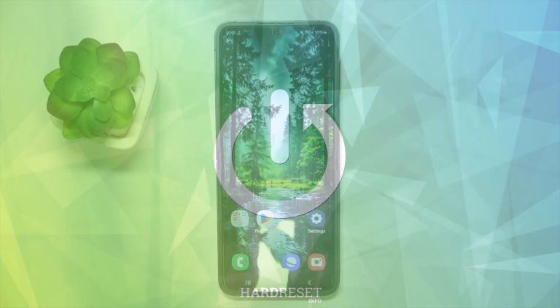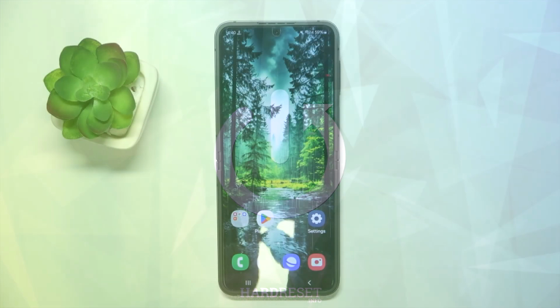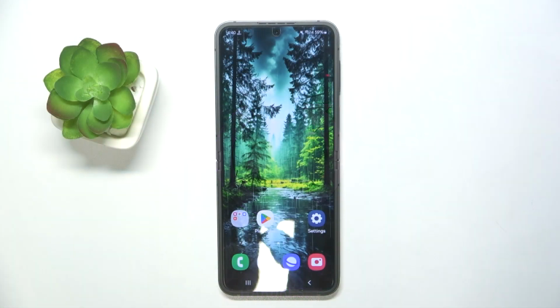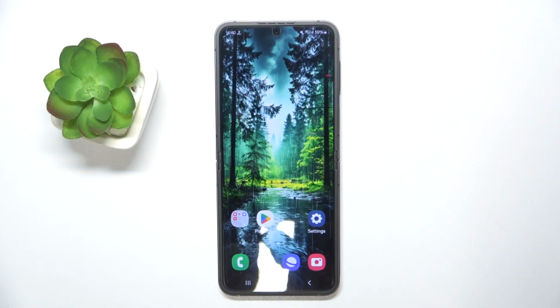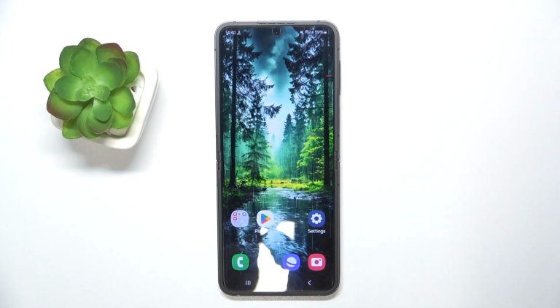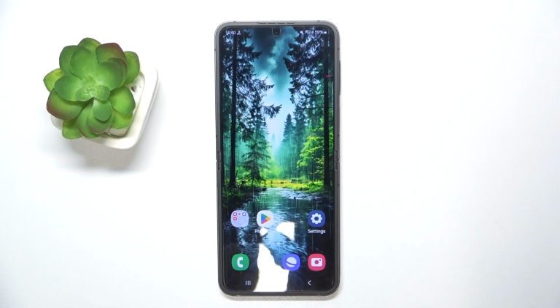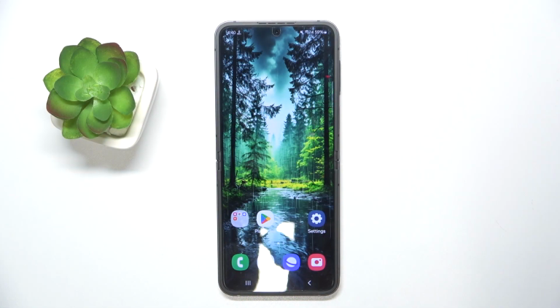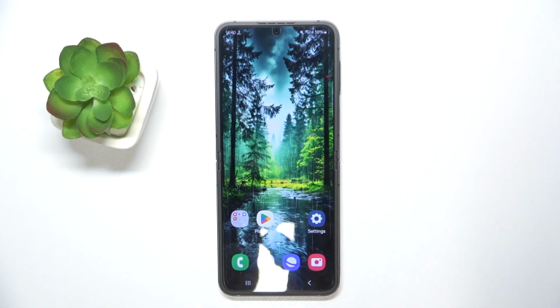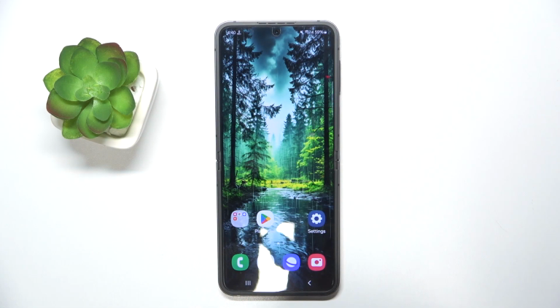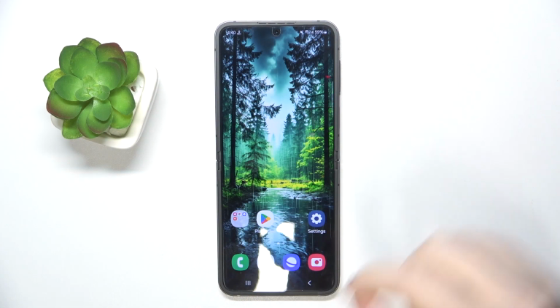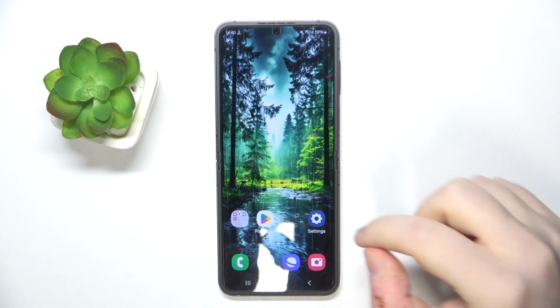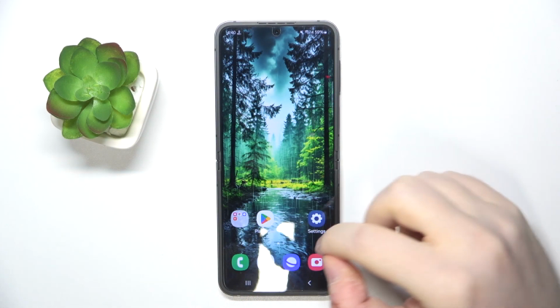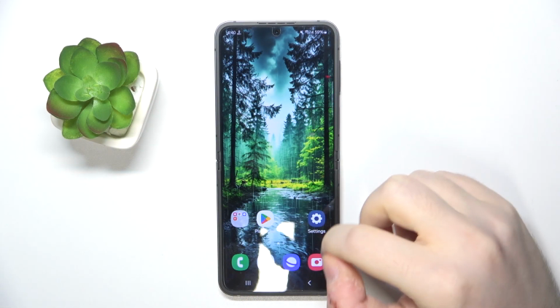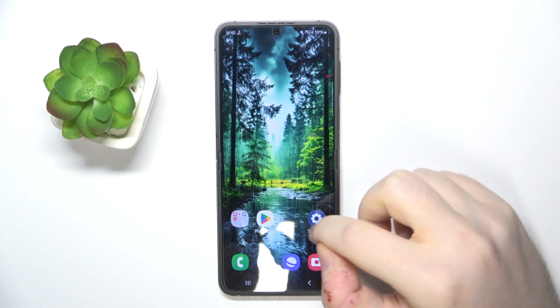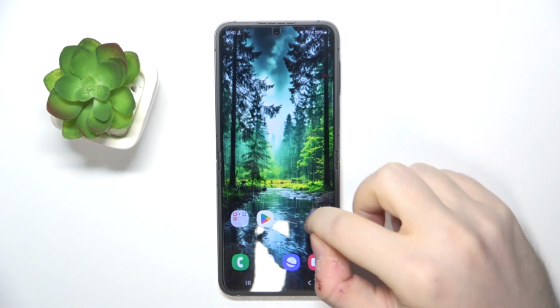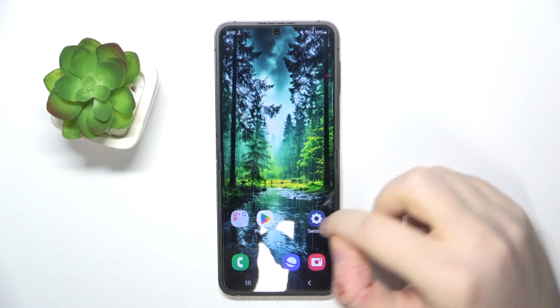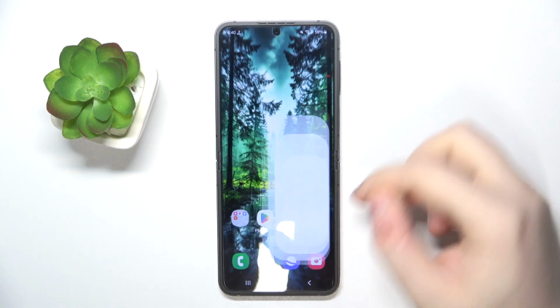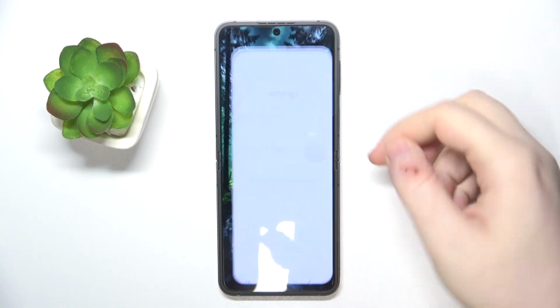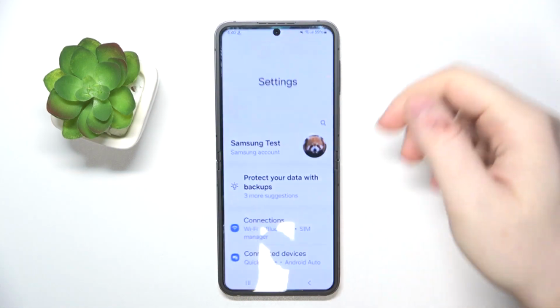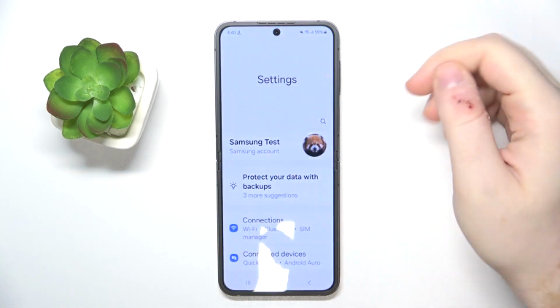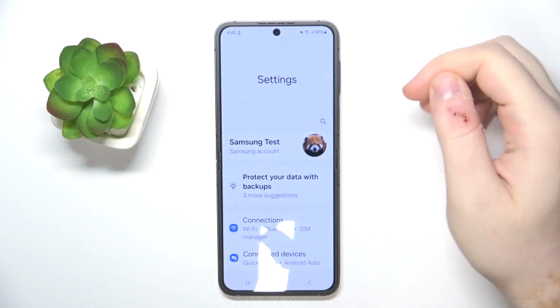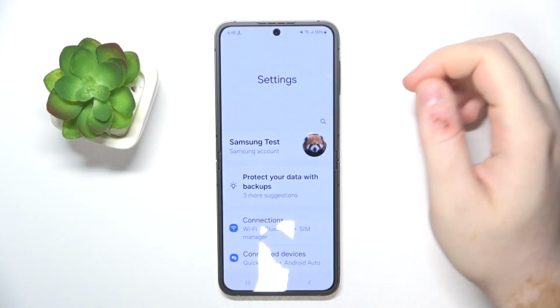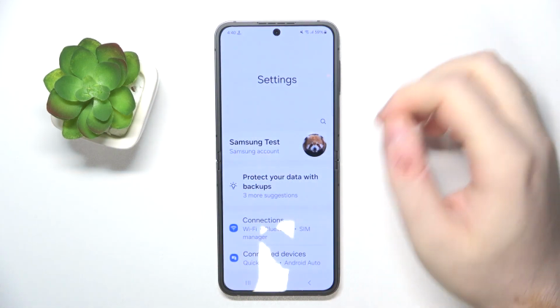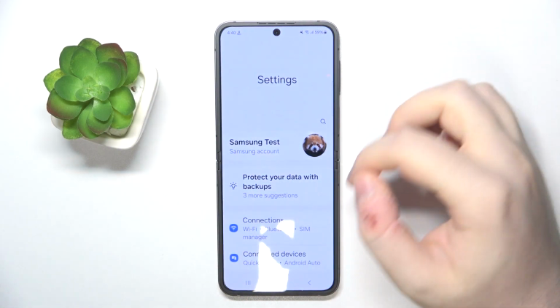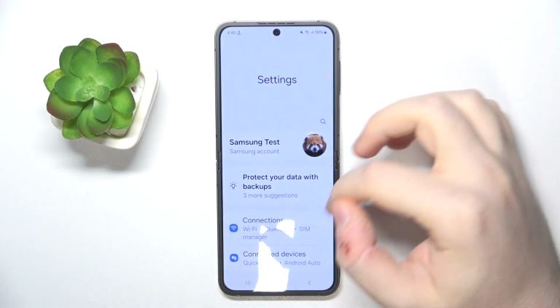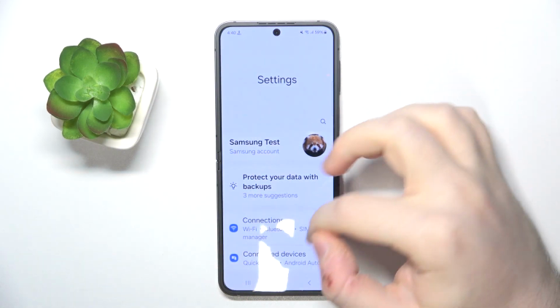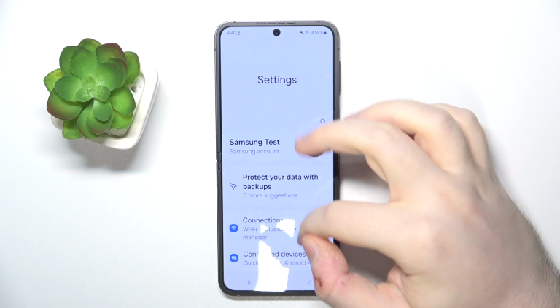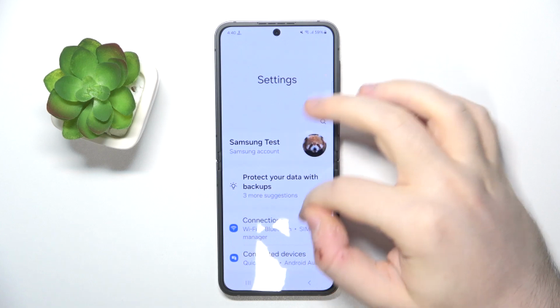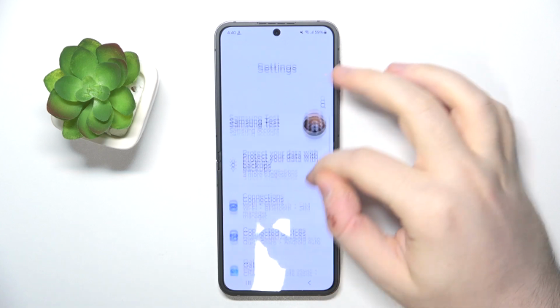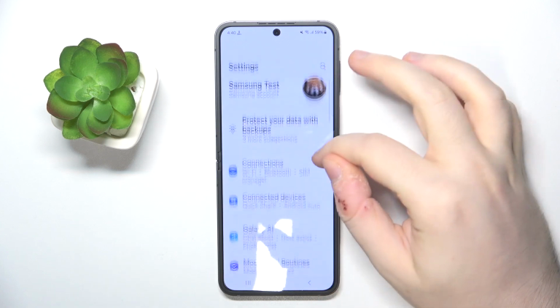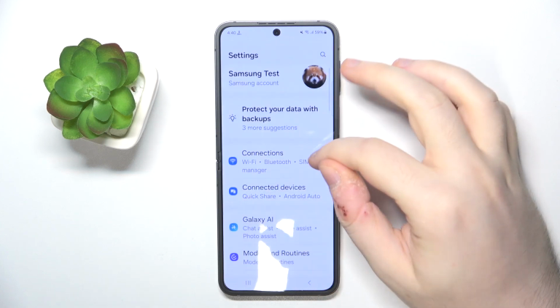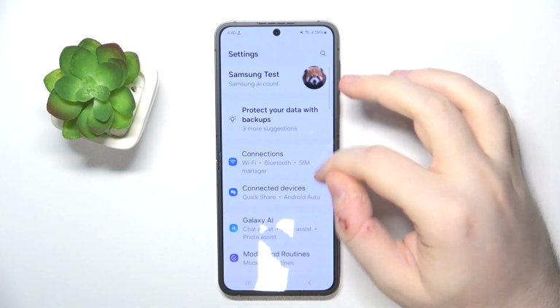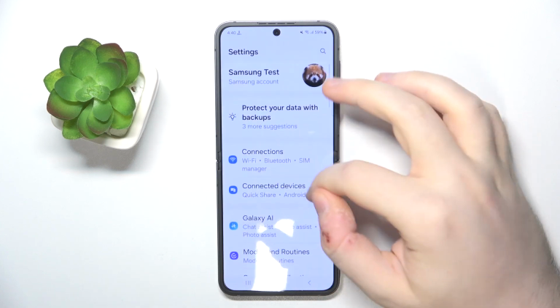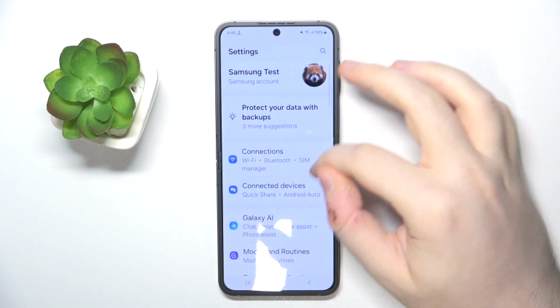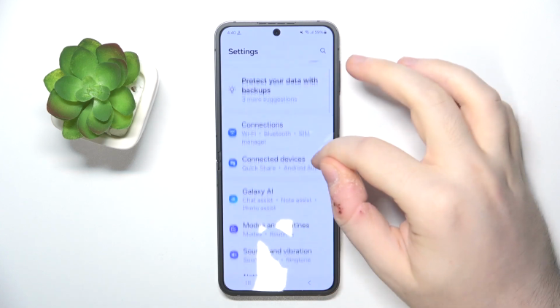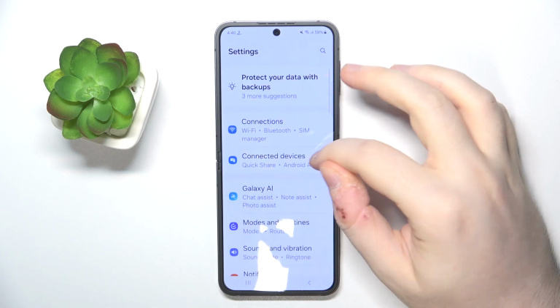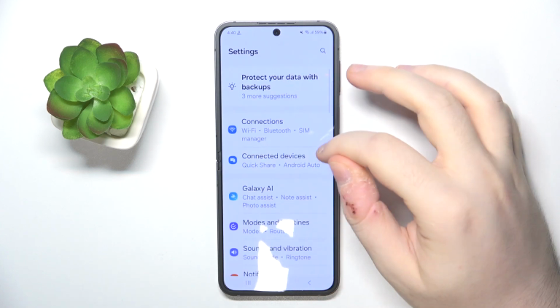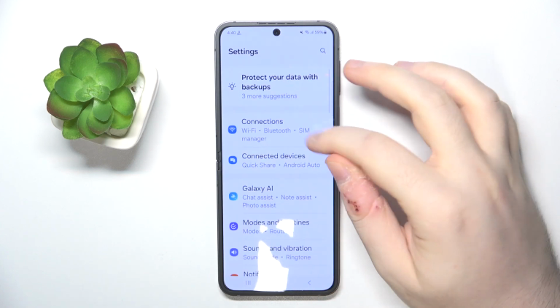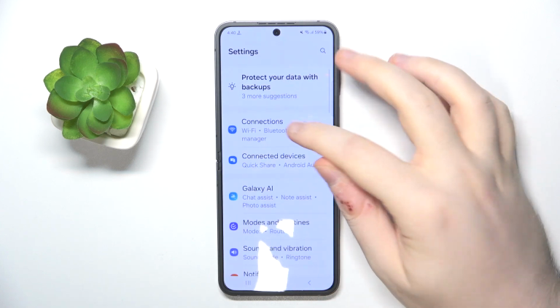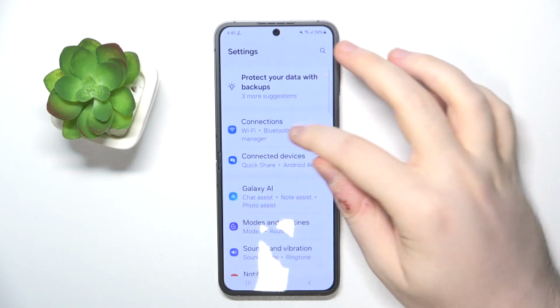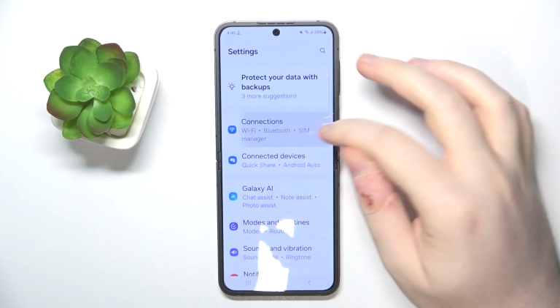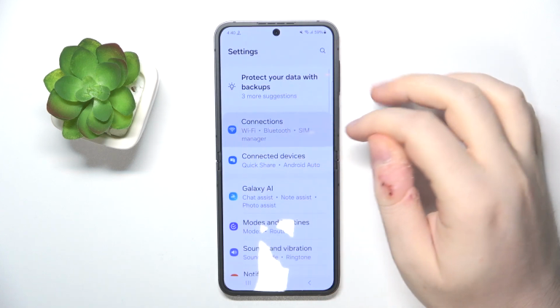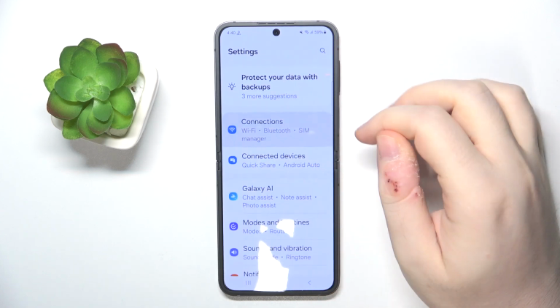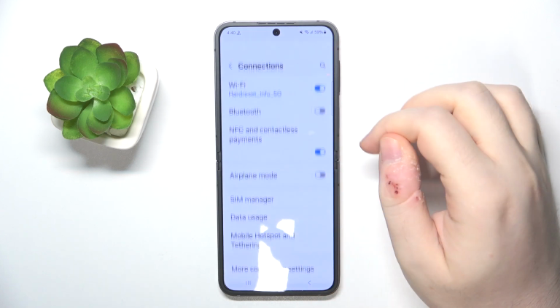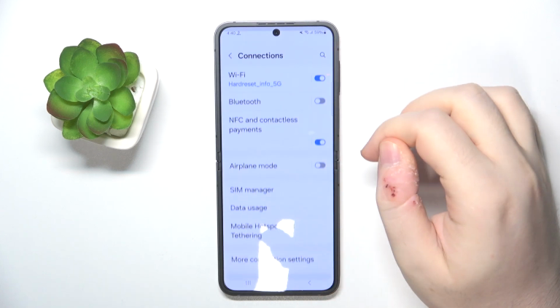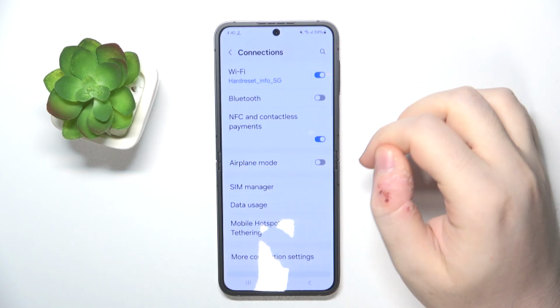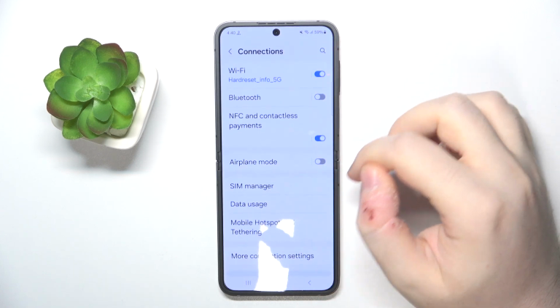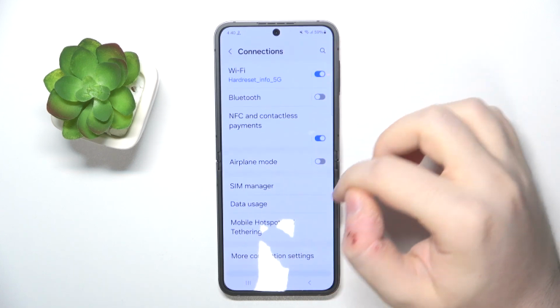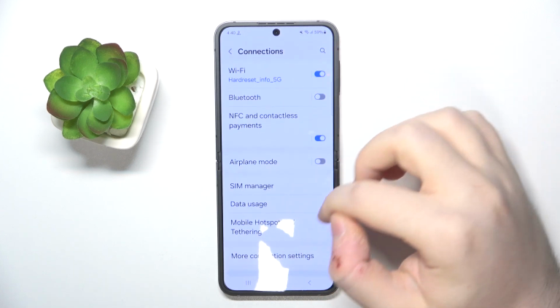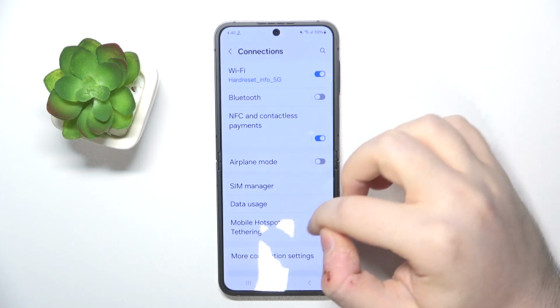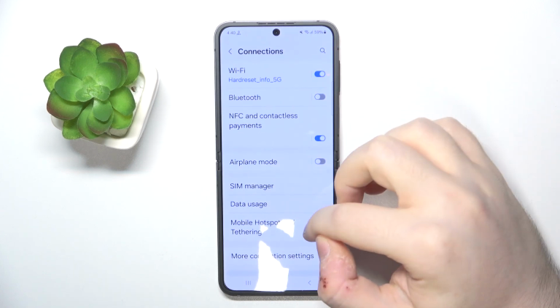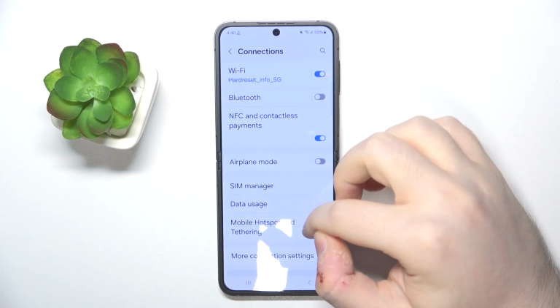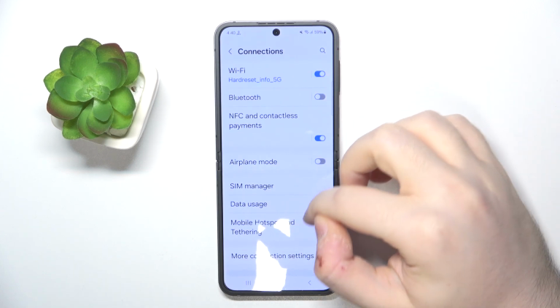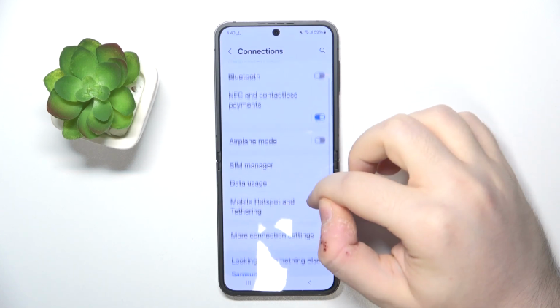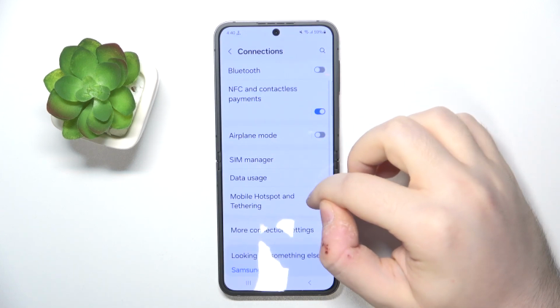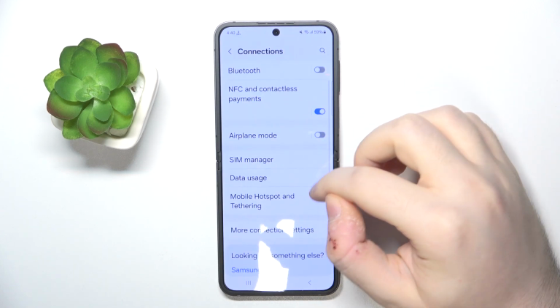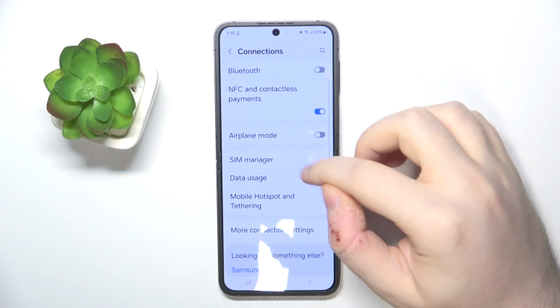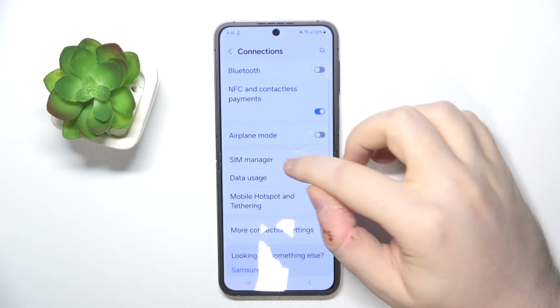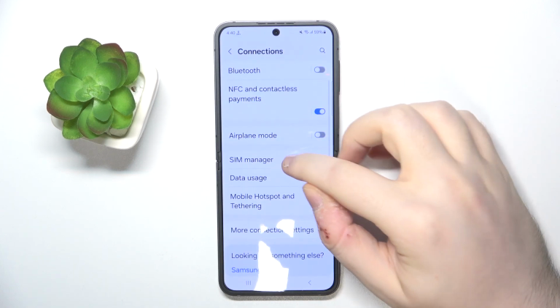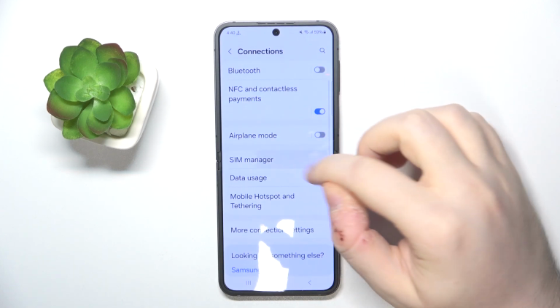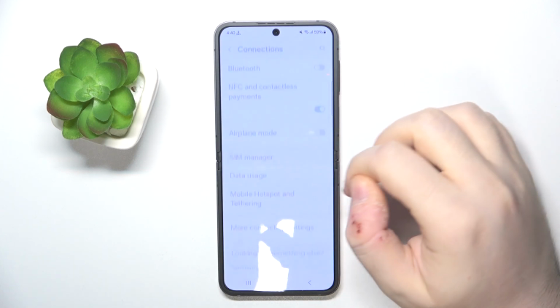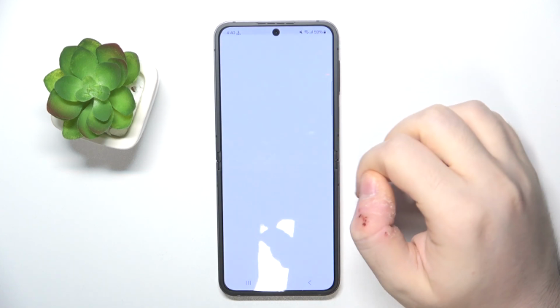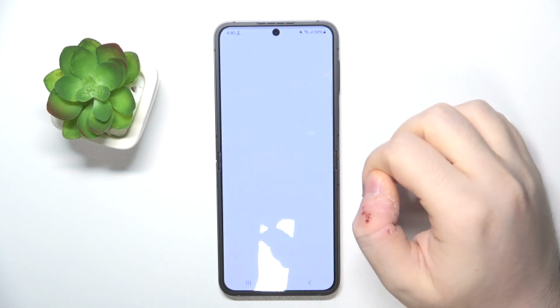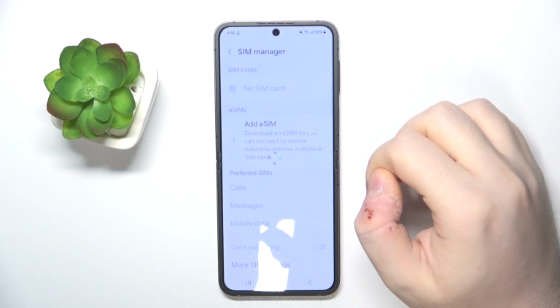You have to start by opening your Settings application, then click on Connections, and now click on SIM Manager.